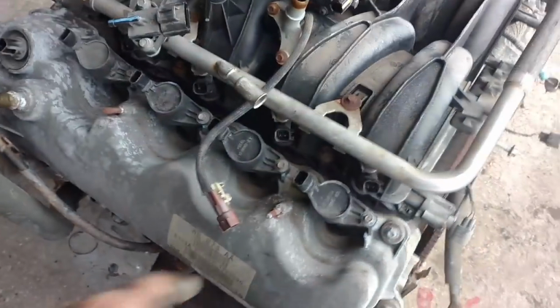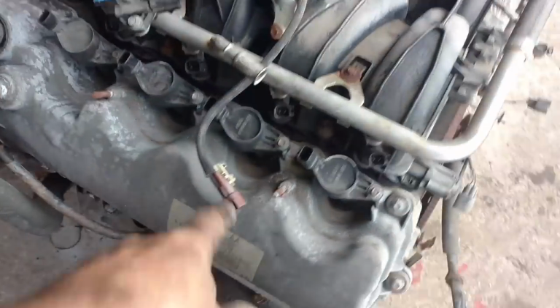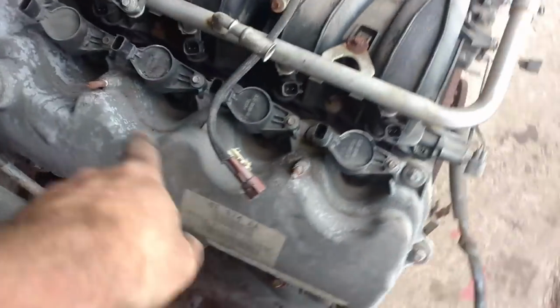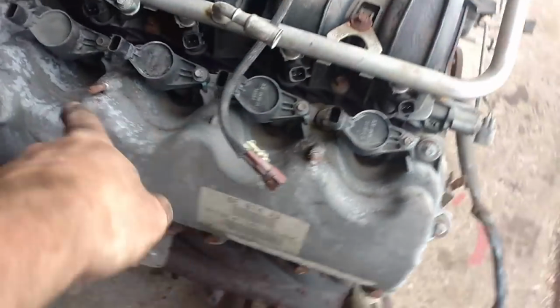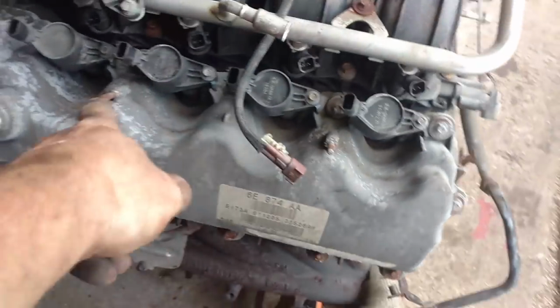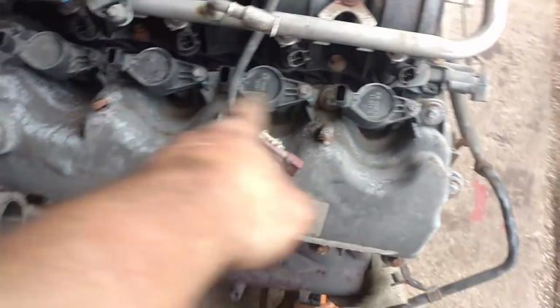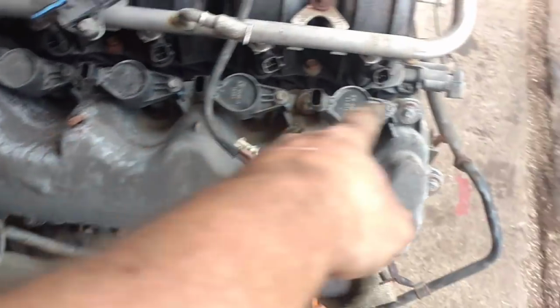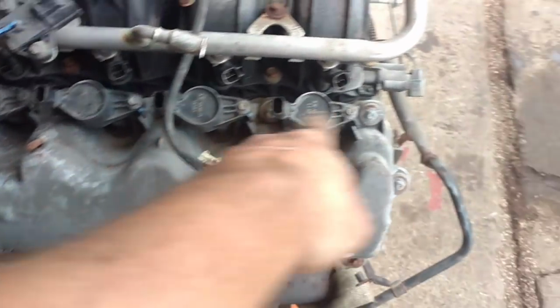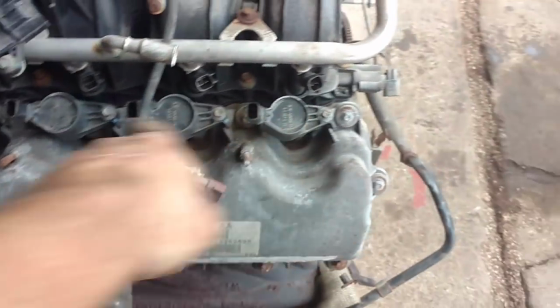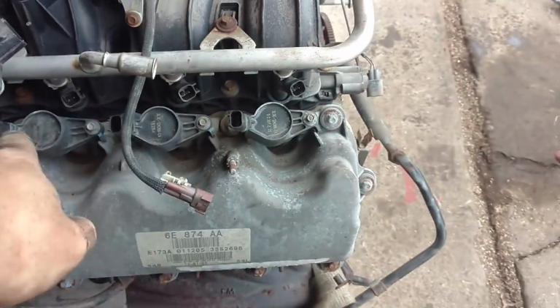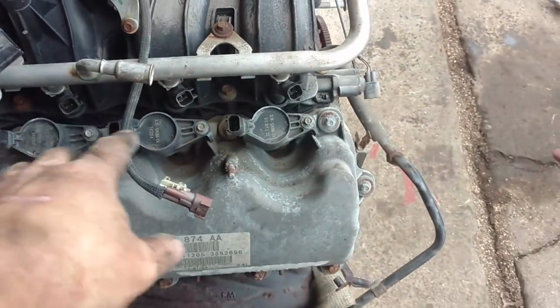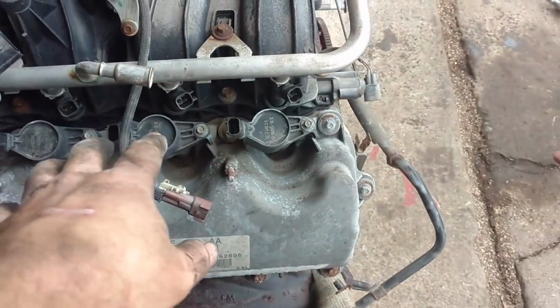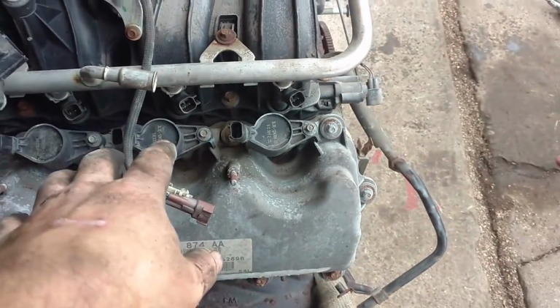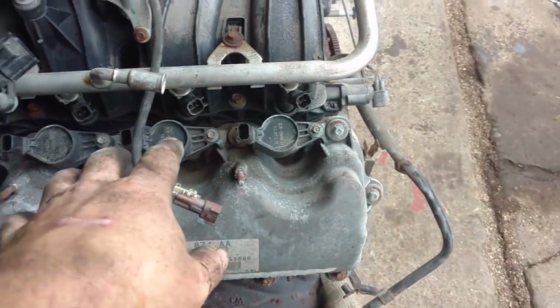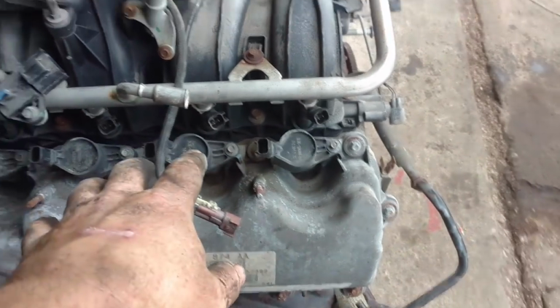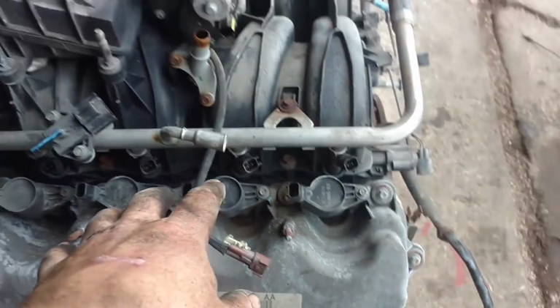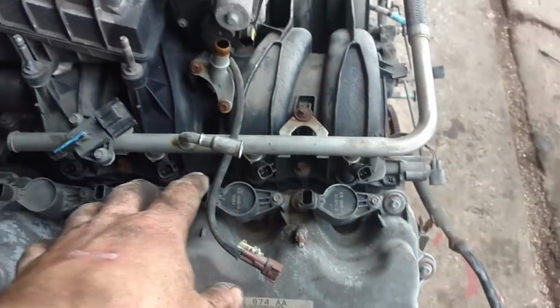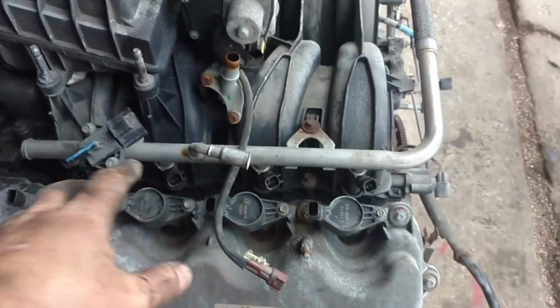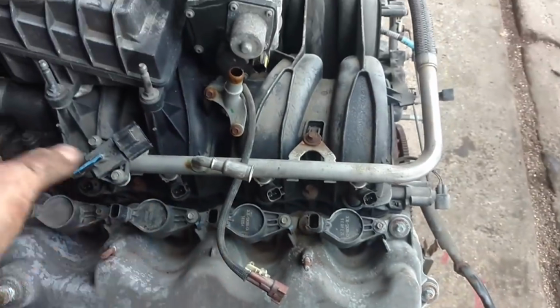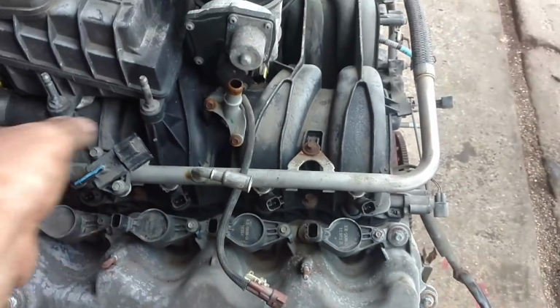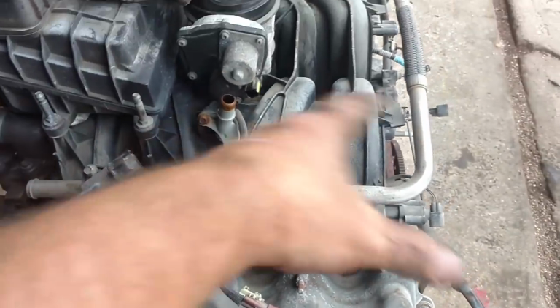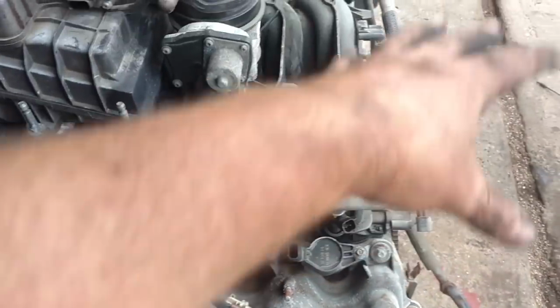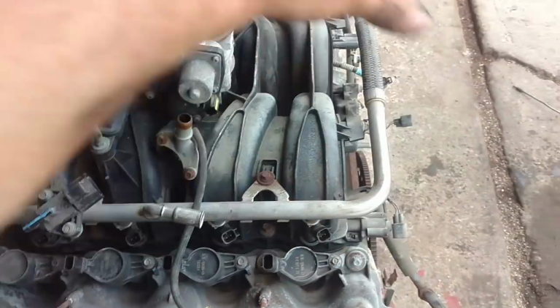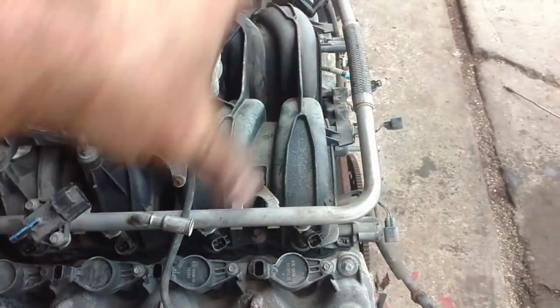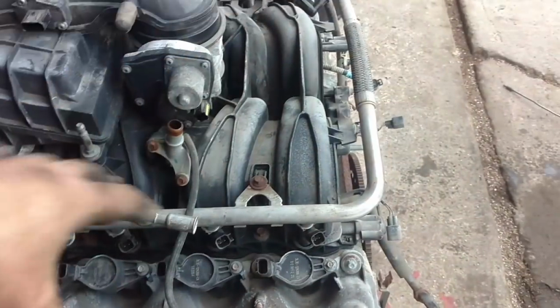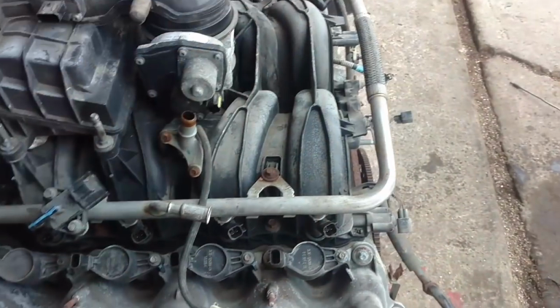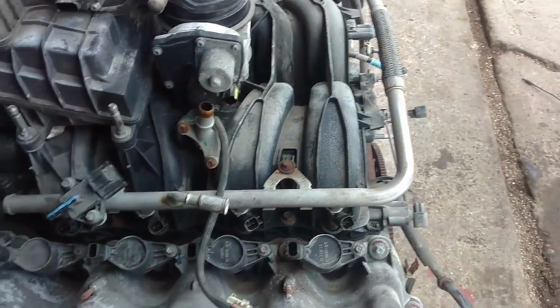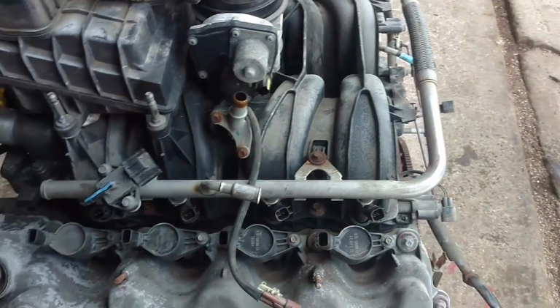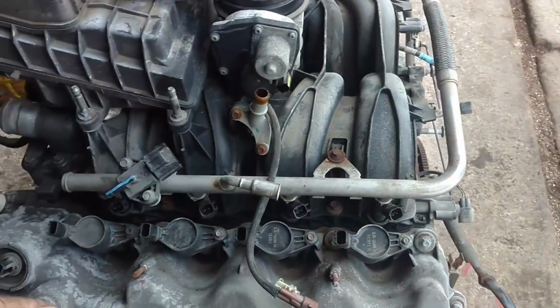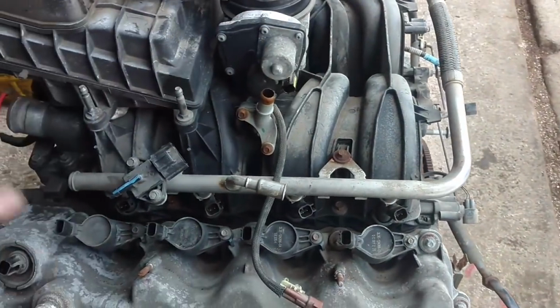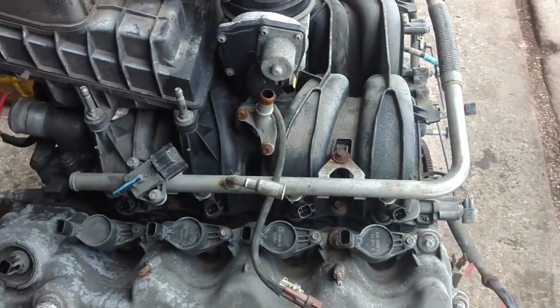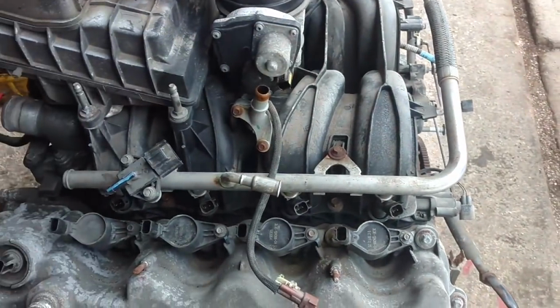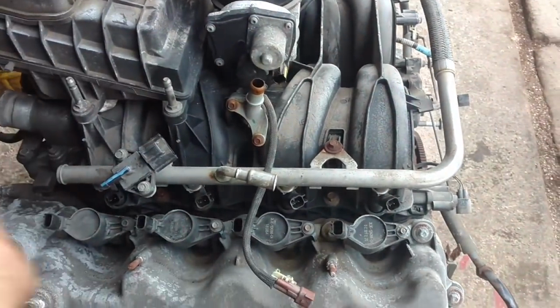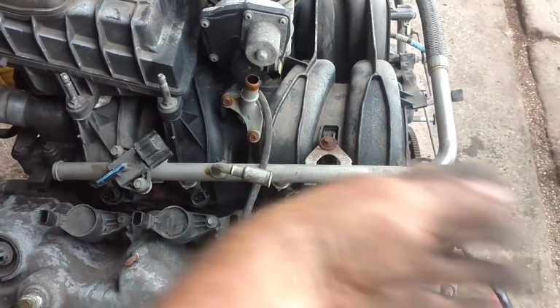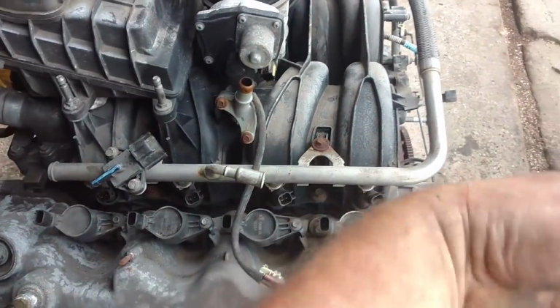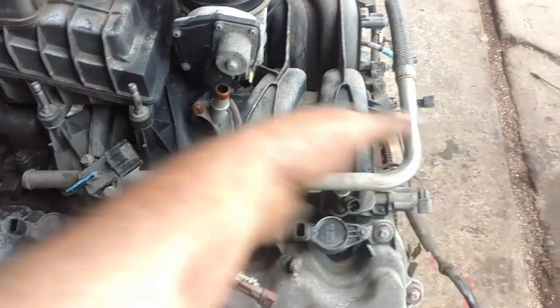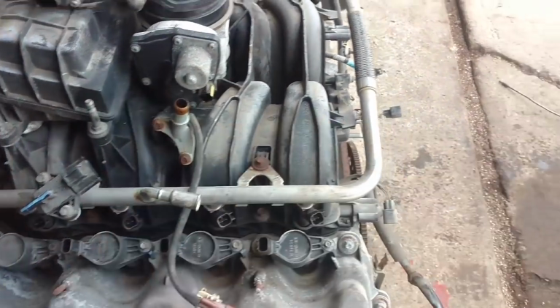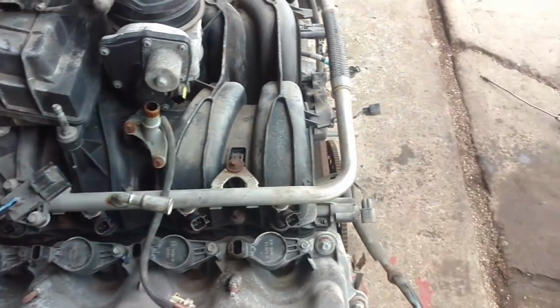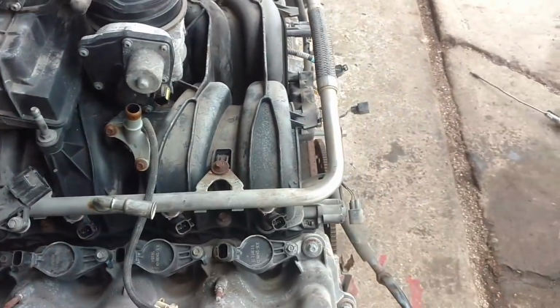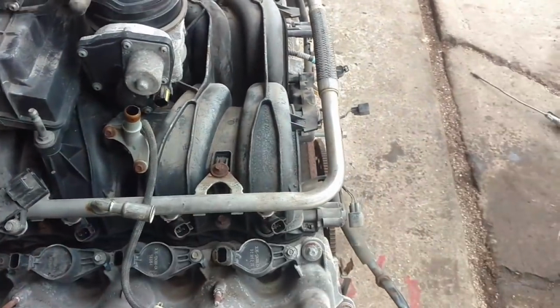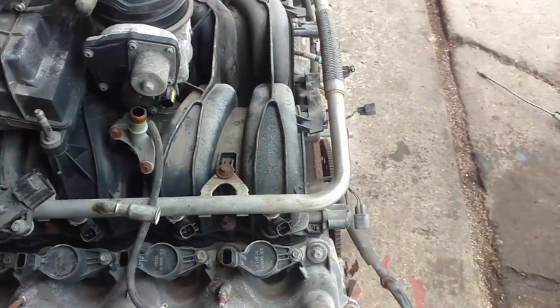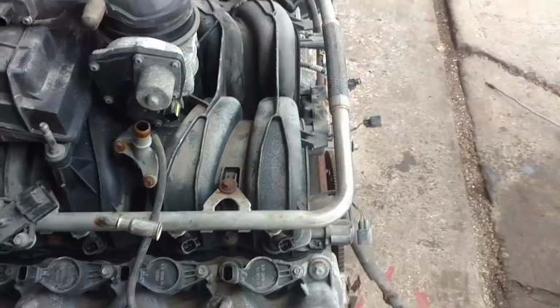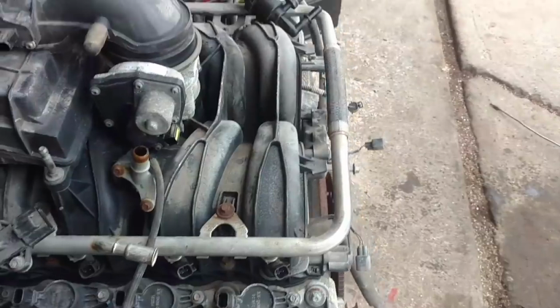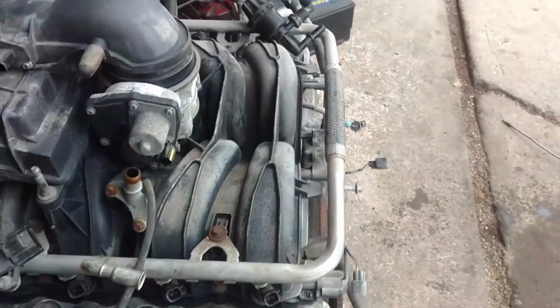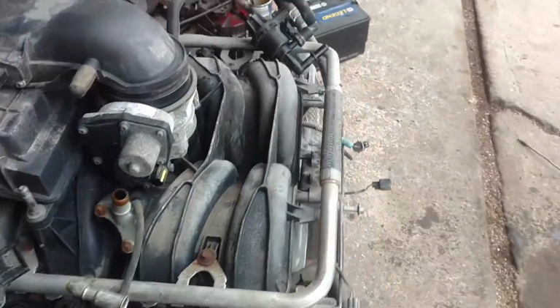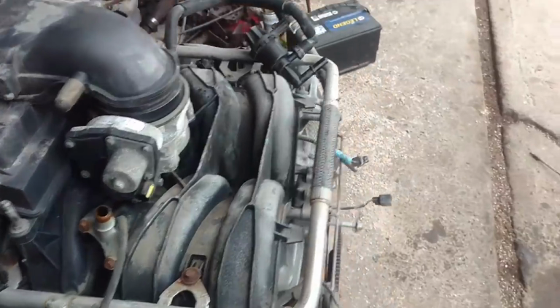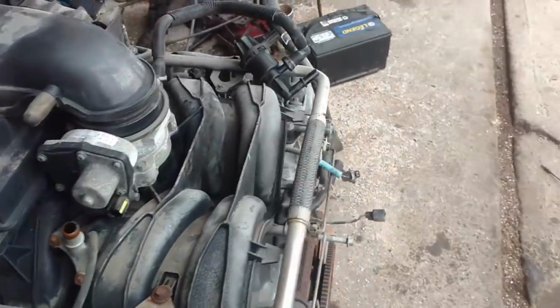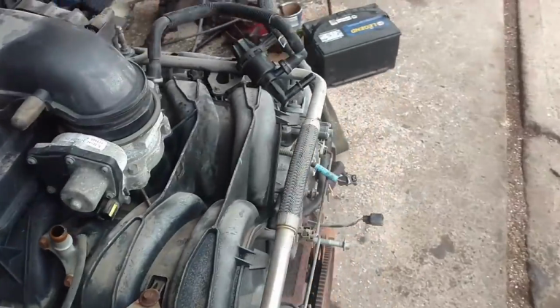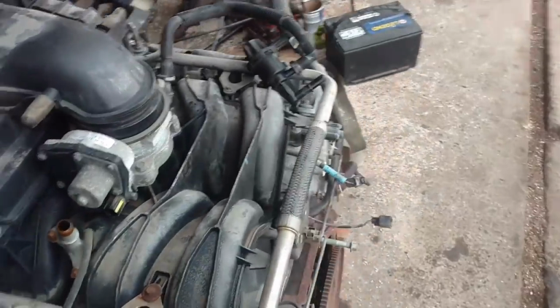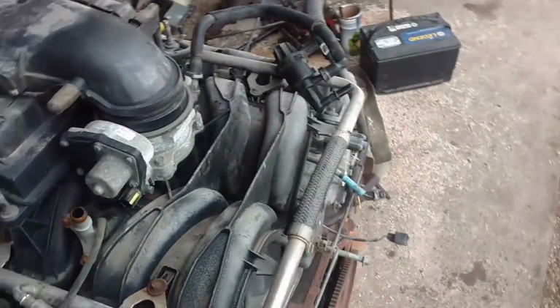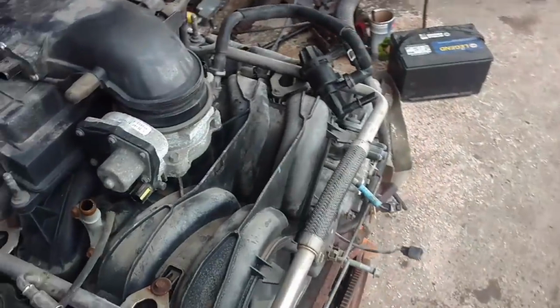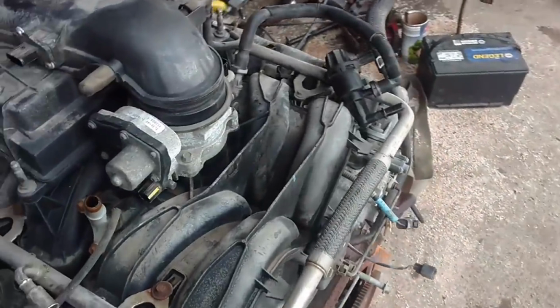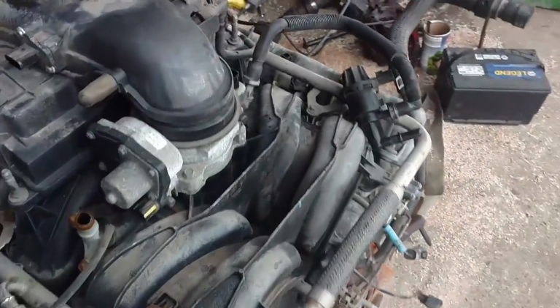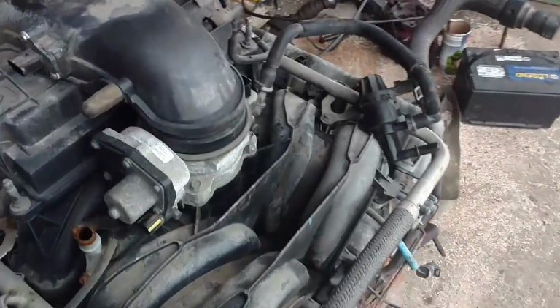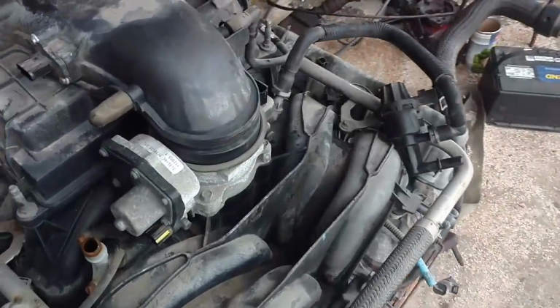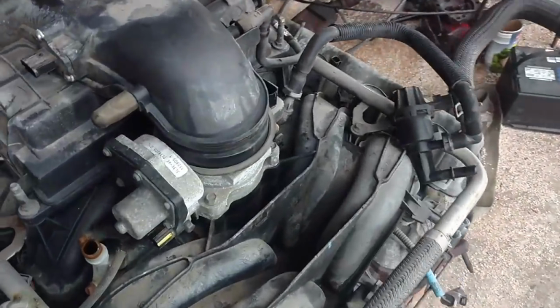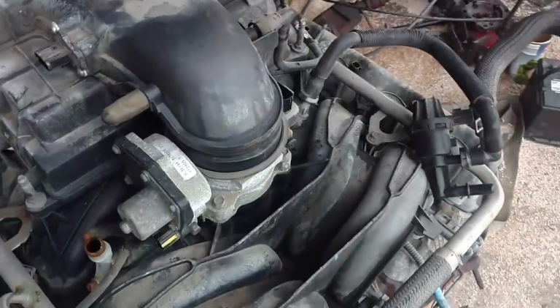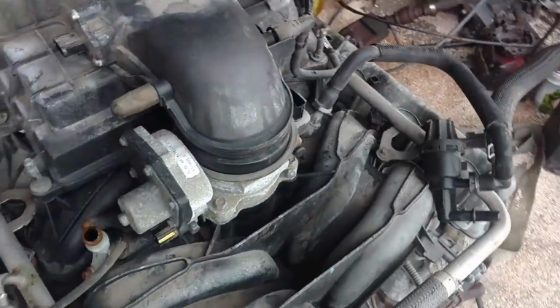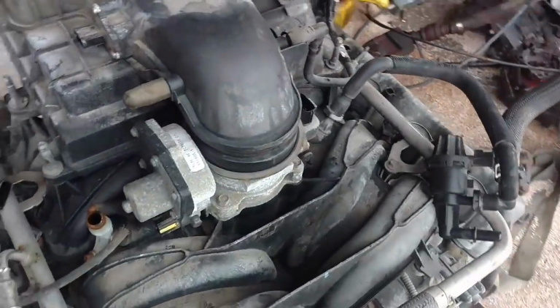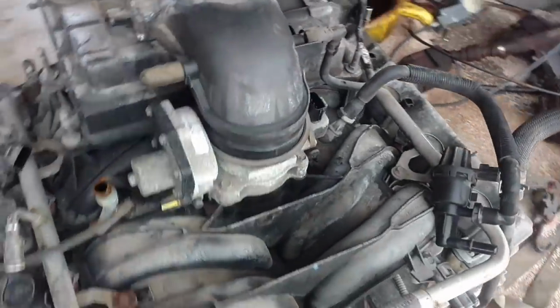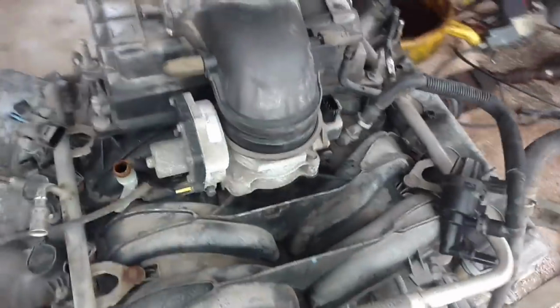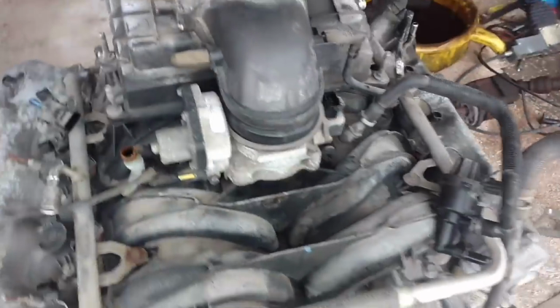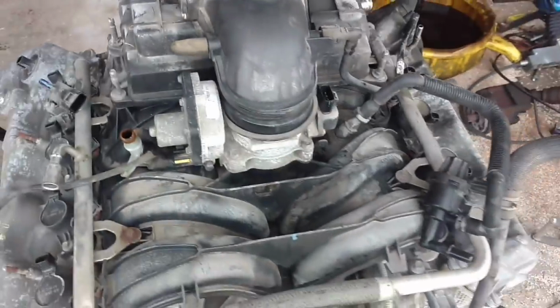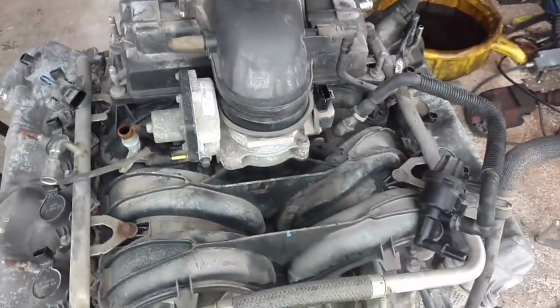Now I'm going to blow this out again because I've got all that wiring harness out of the way, so now I can get some more of this crap blown out. Turn your volume down.